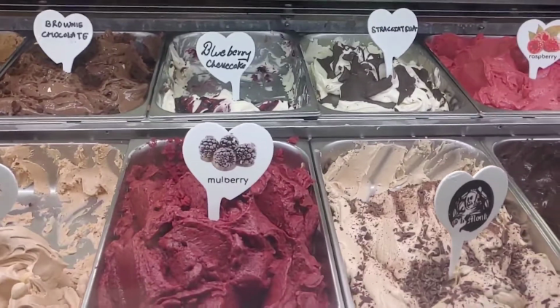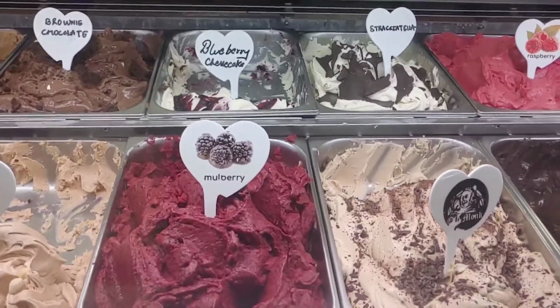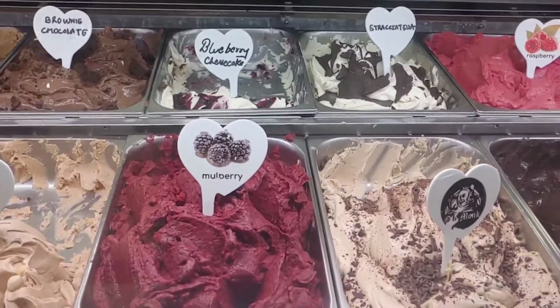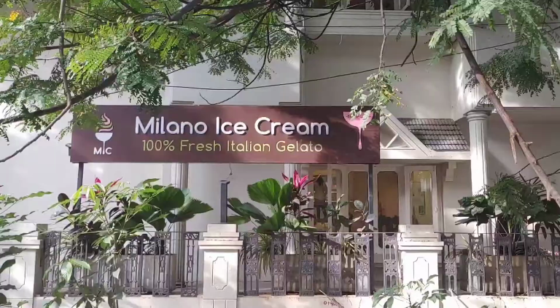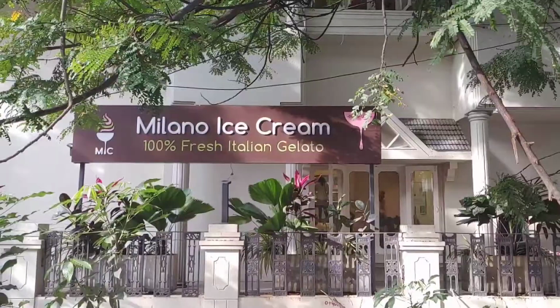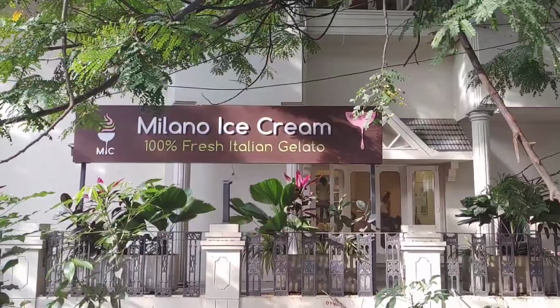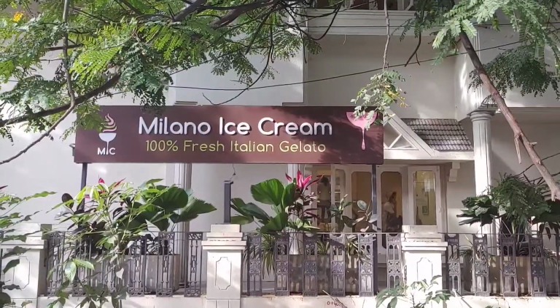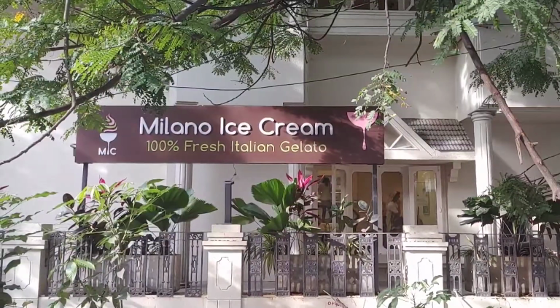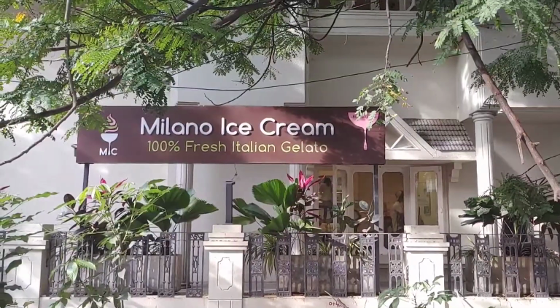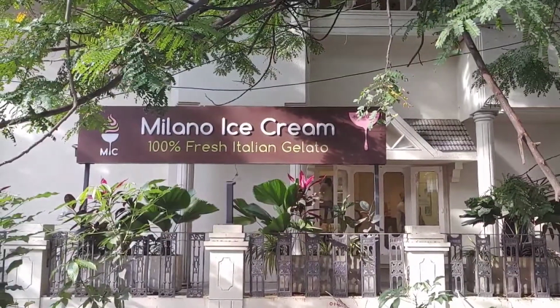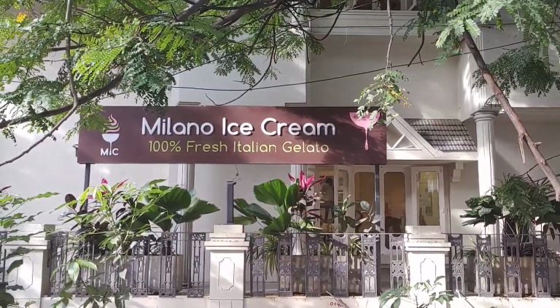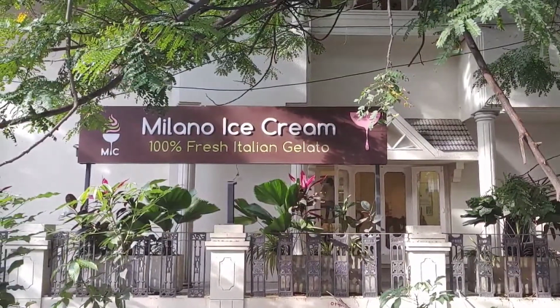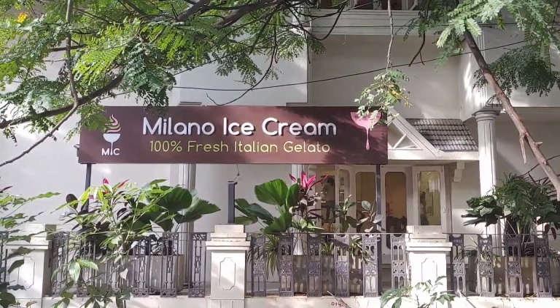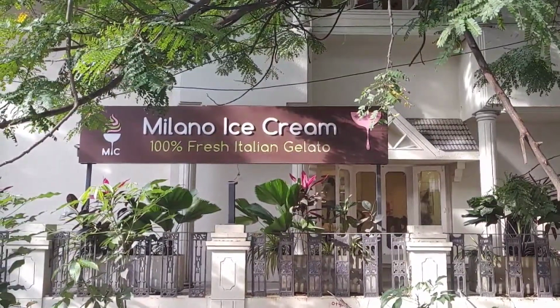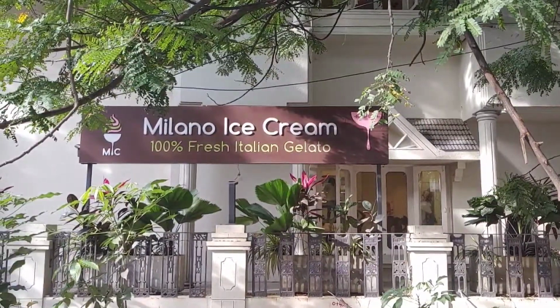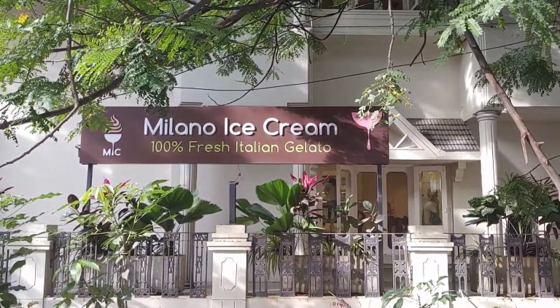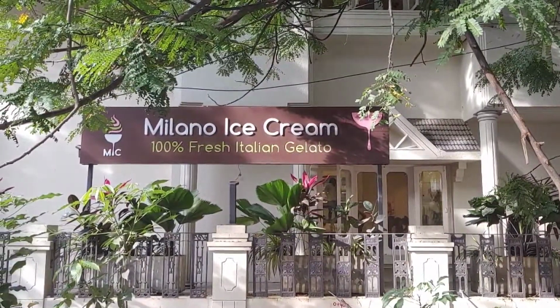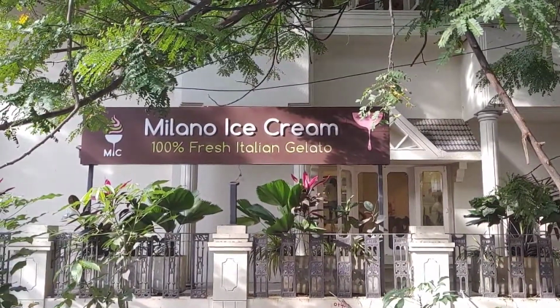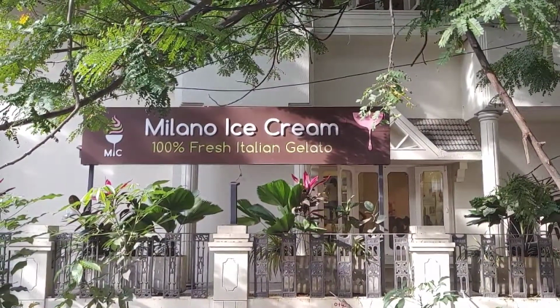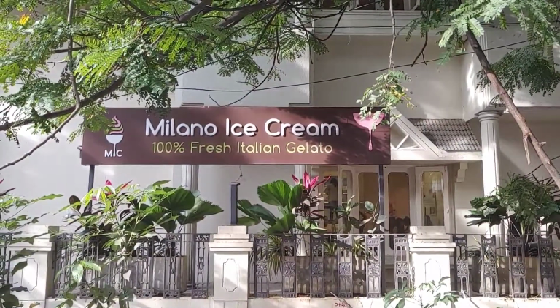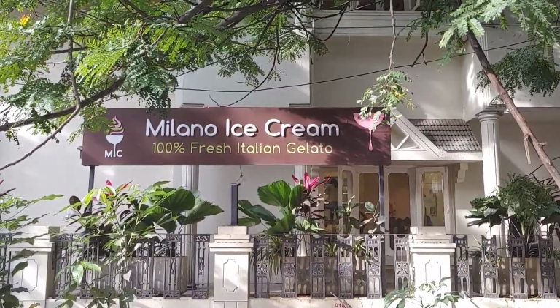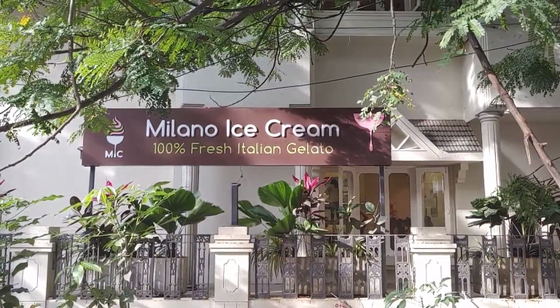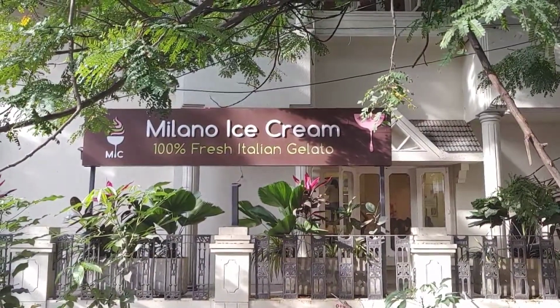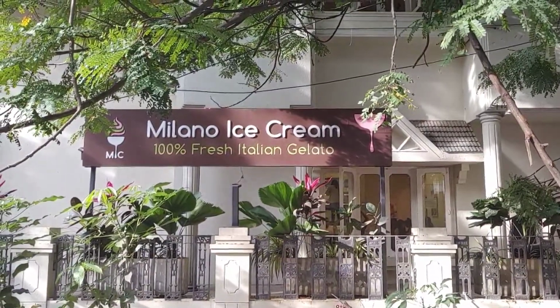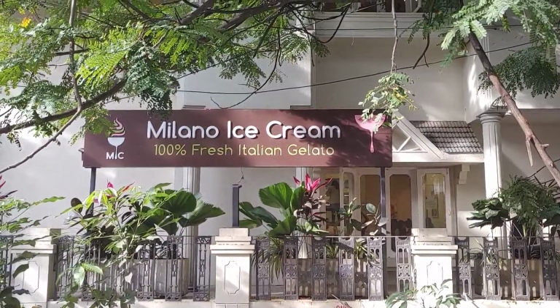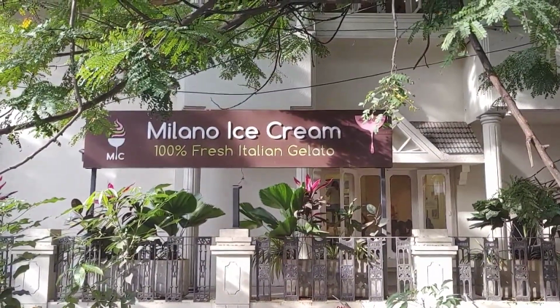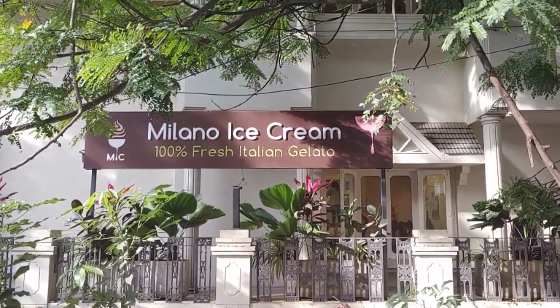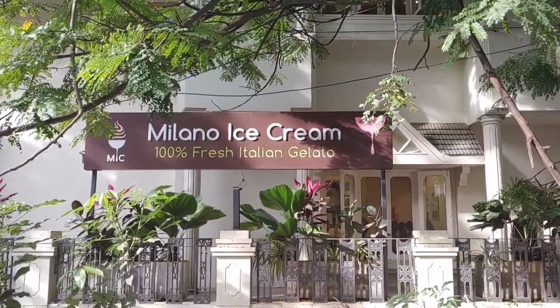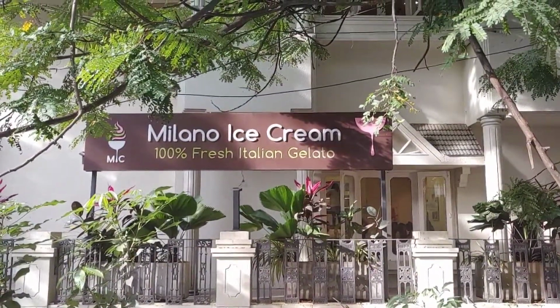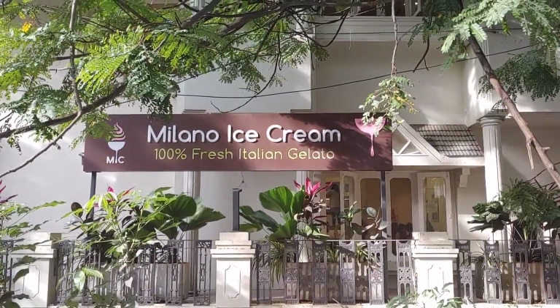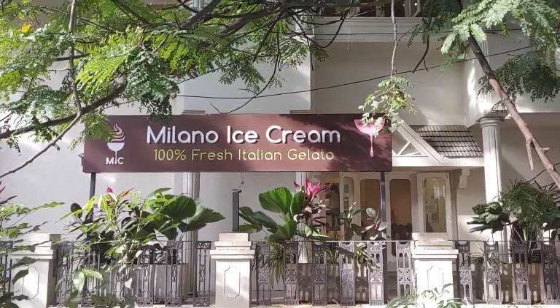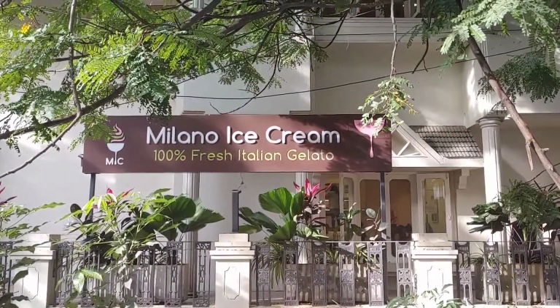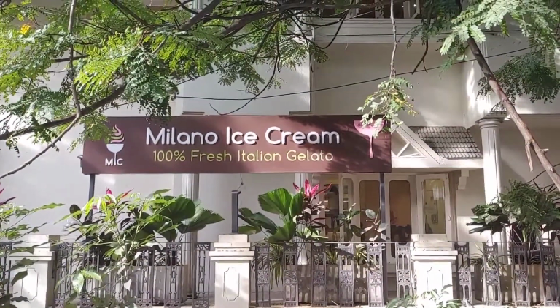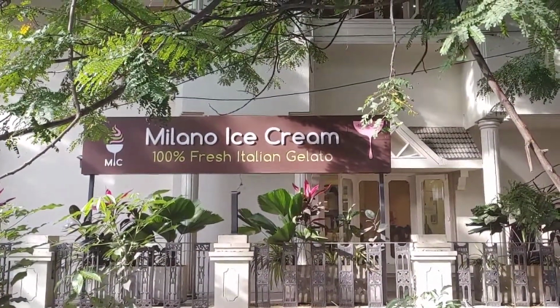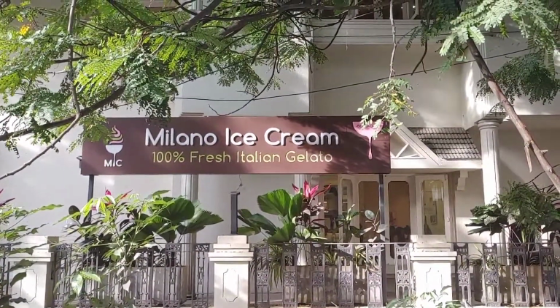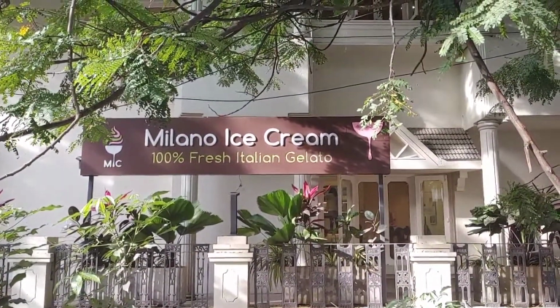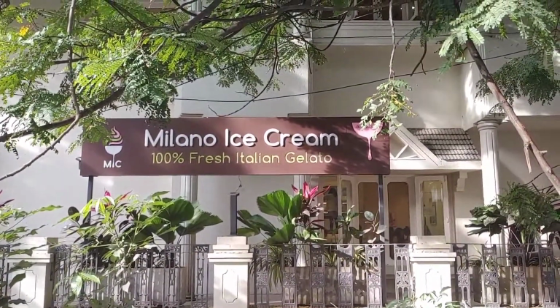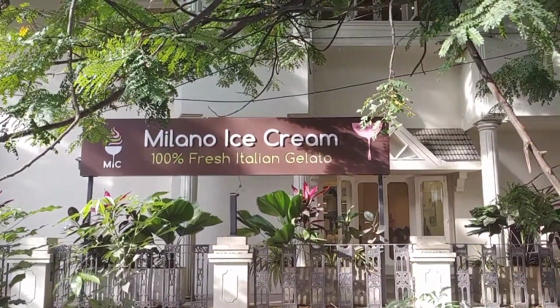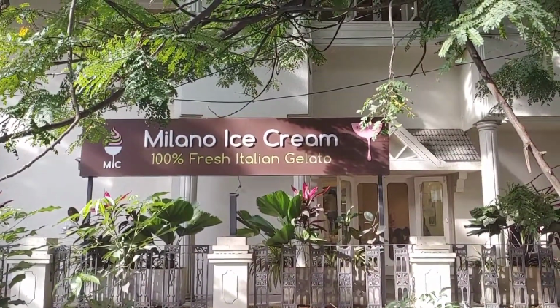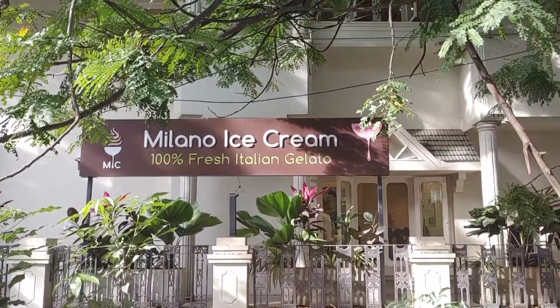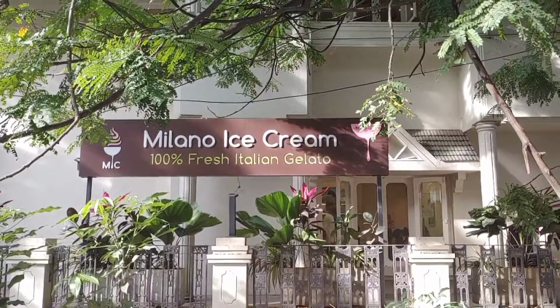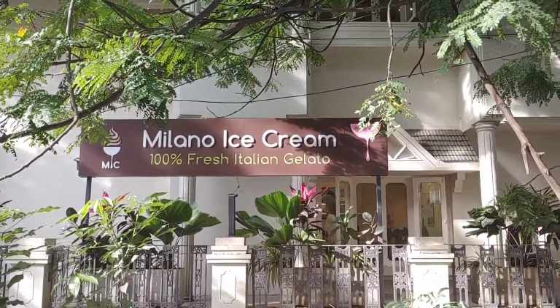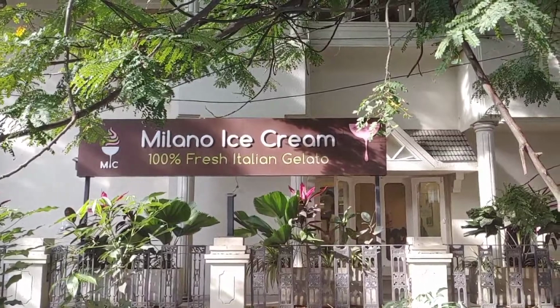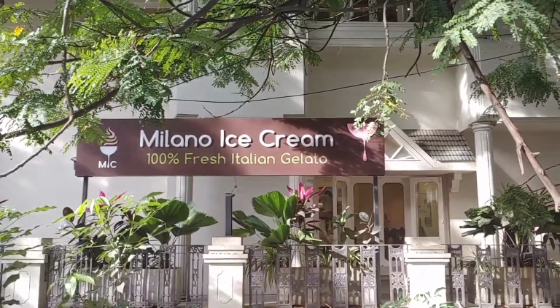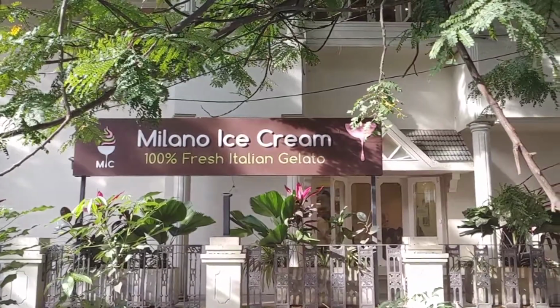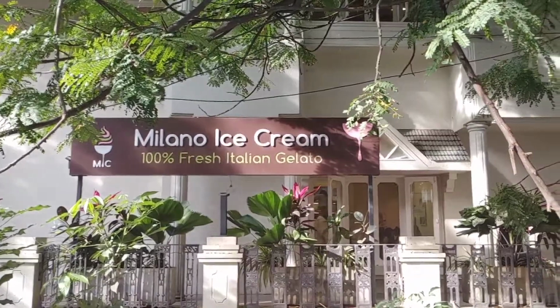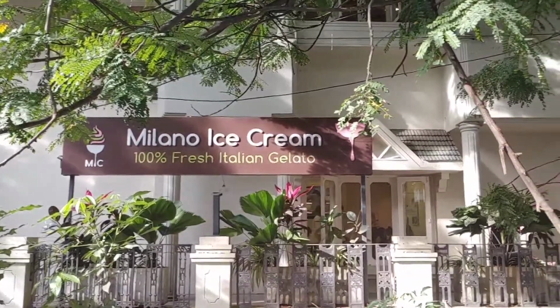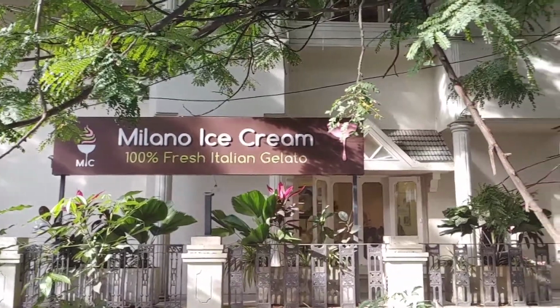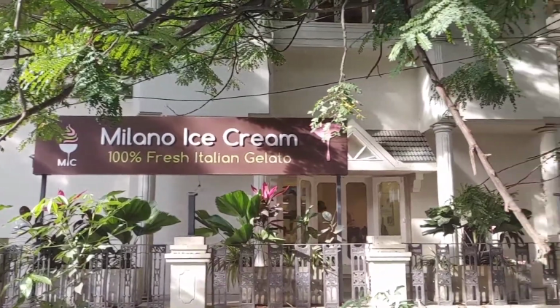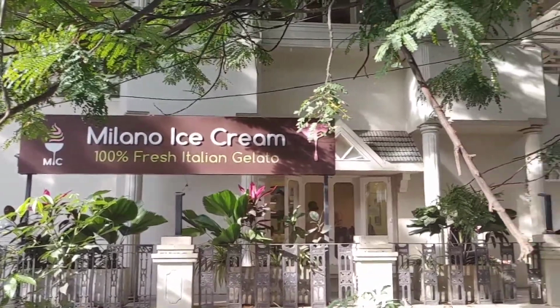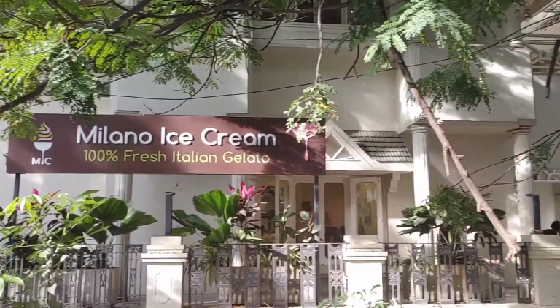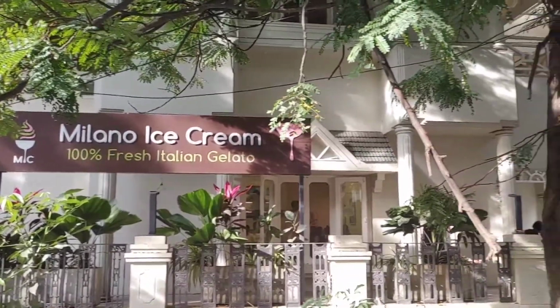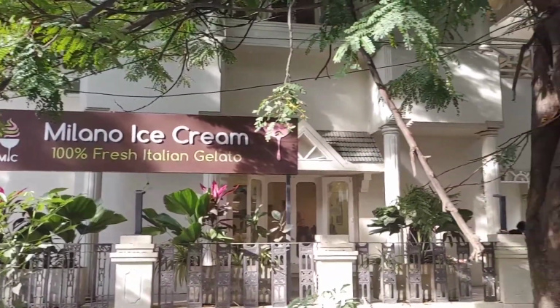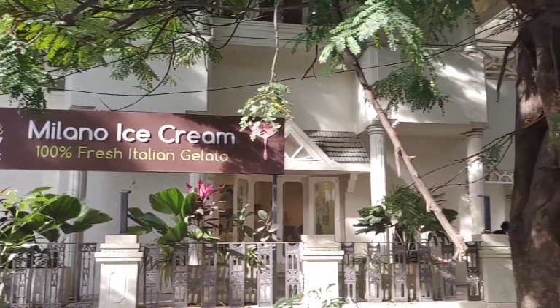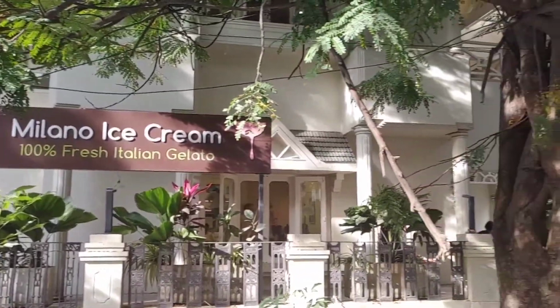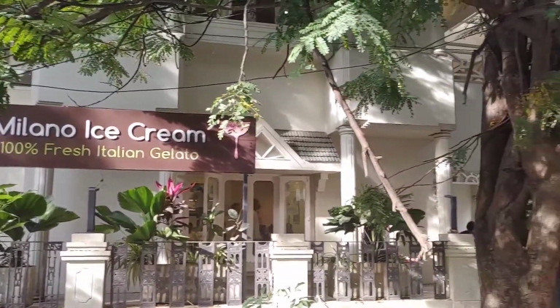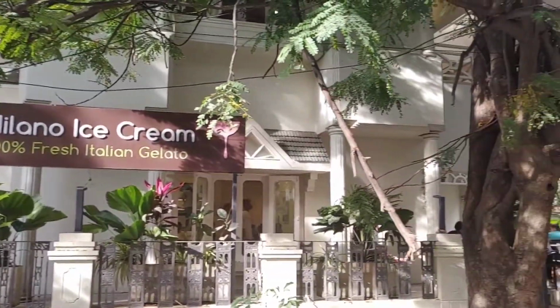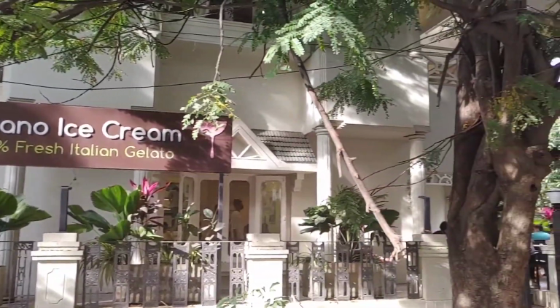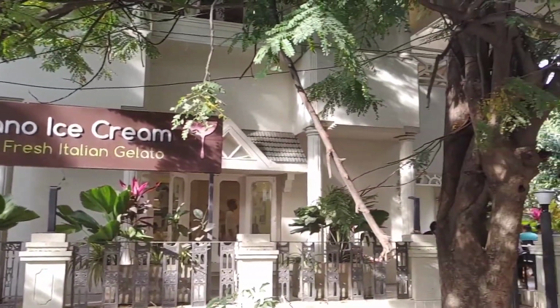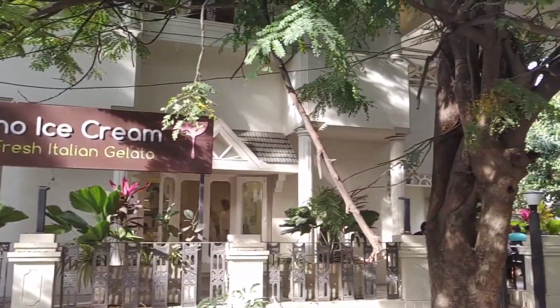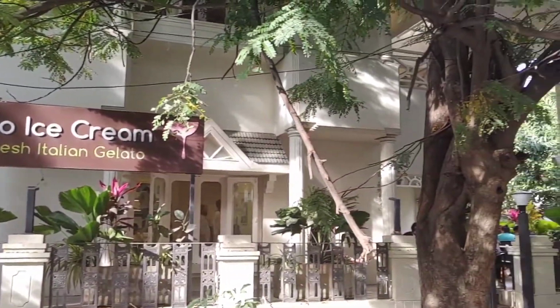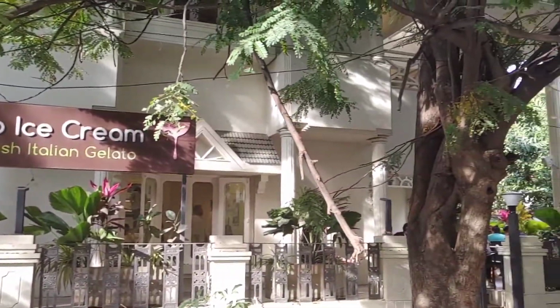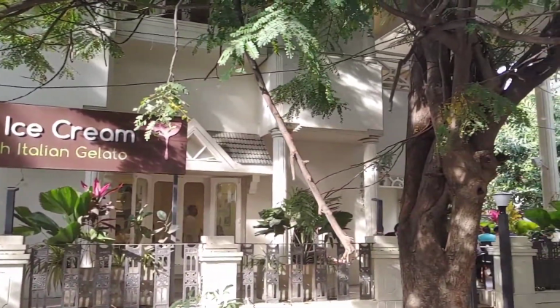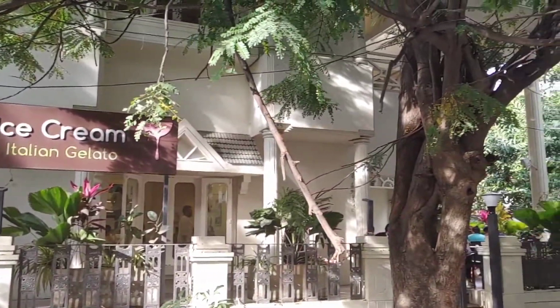Hello friends! Welcome back to my channel. I am looking for a beautiful place now. It's Milano ice cream.